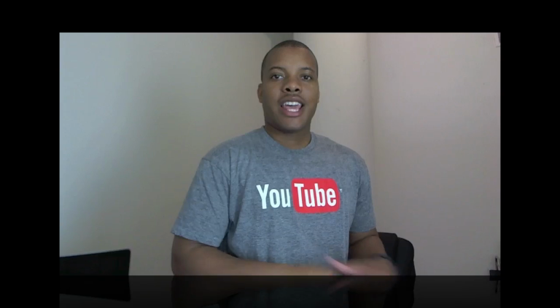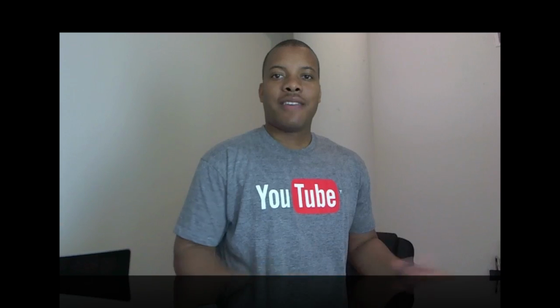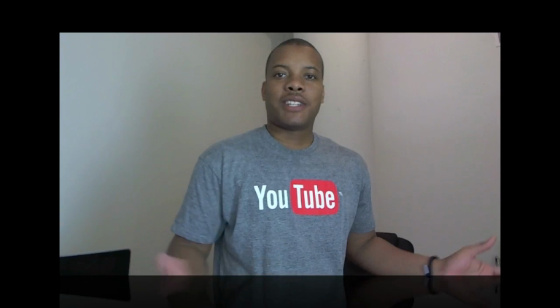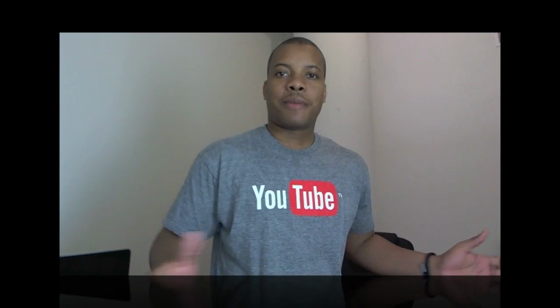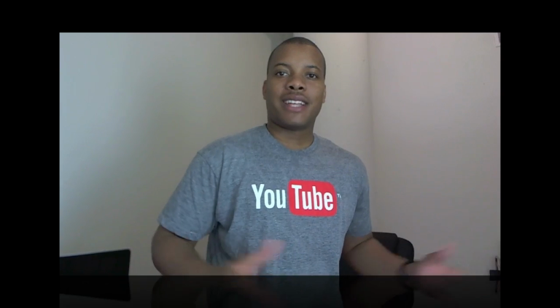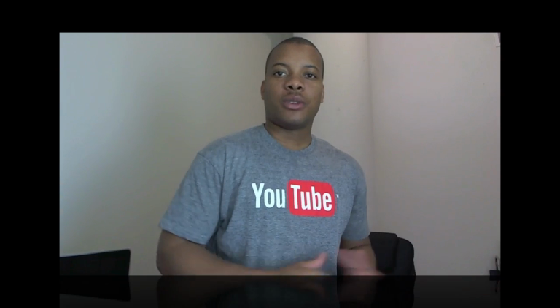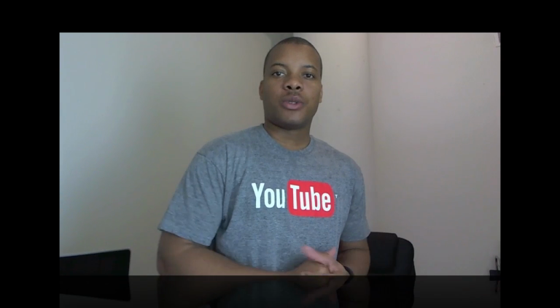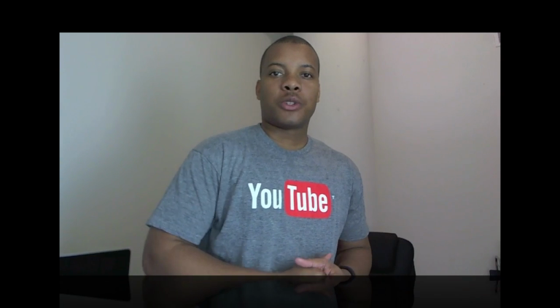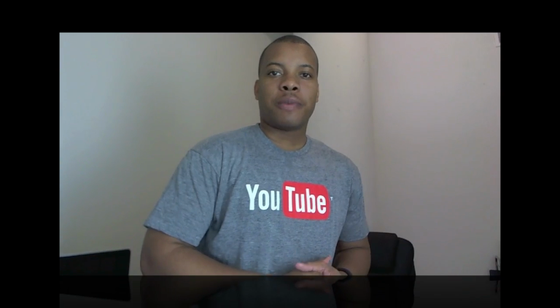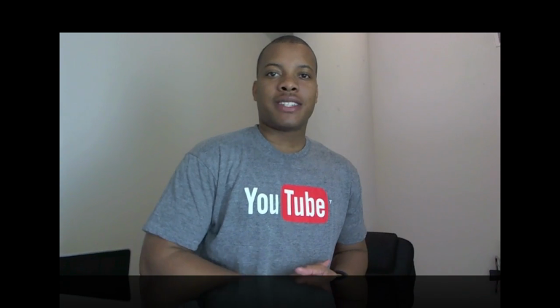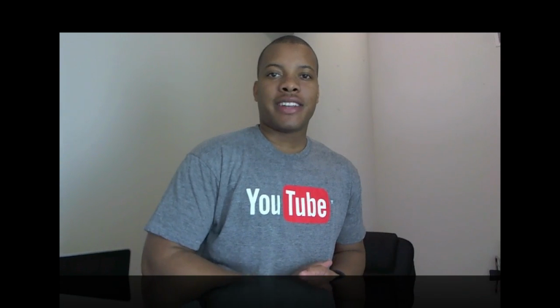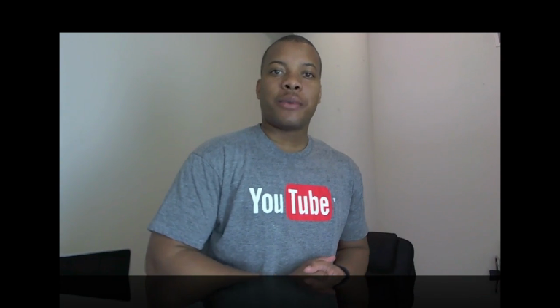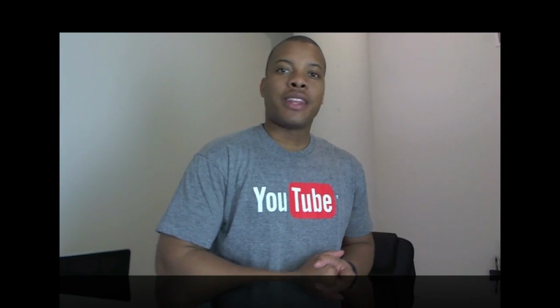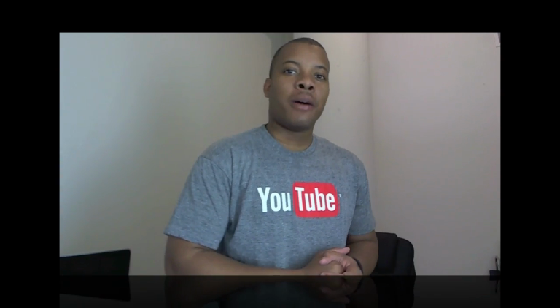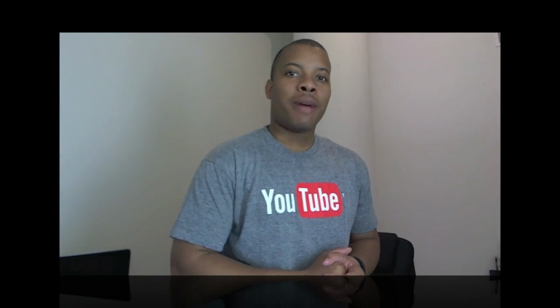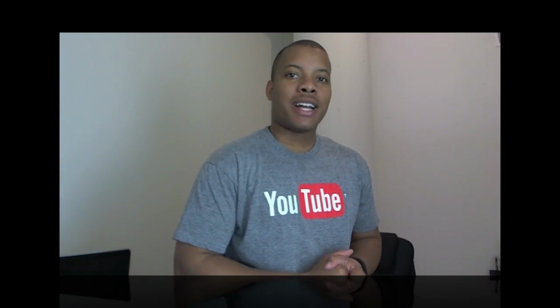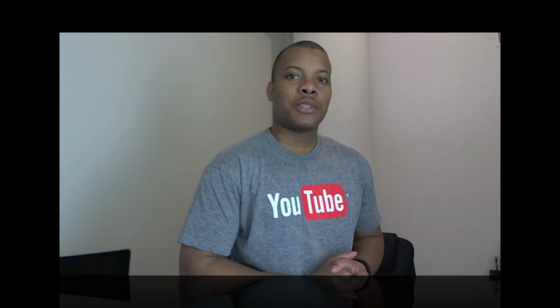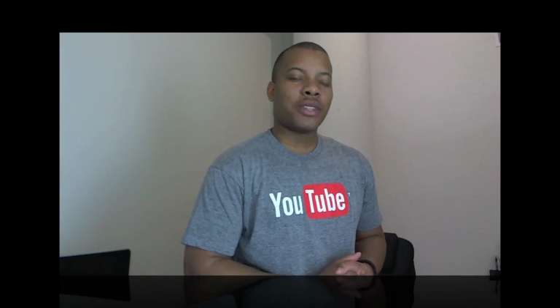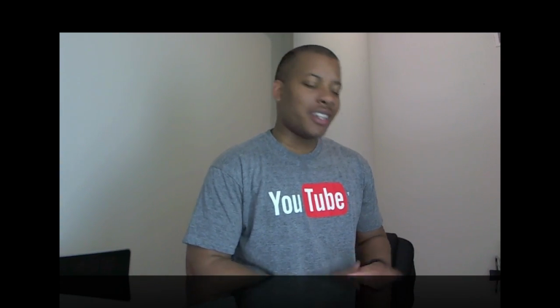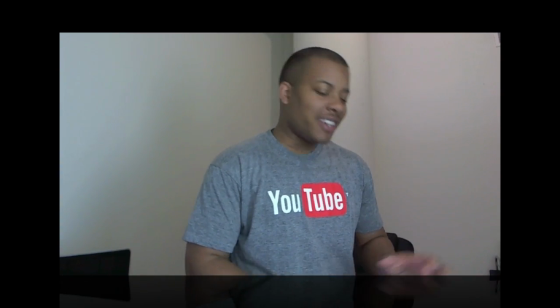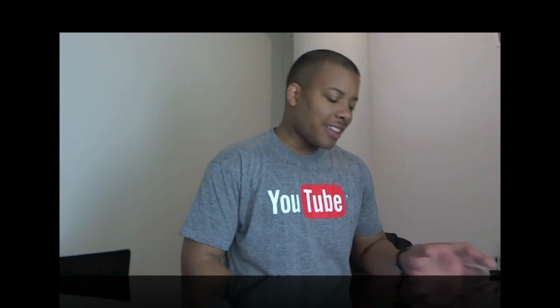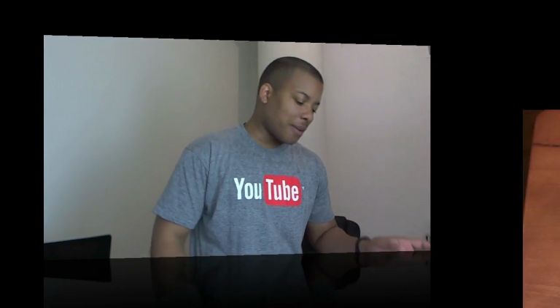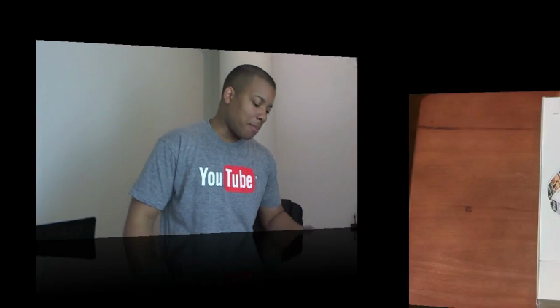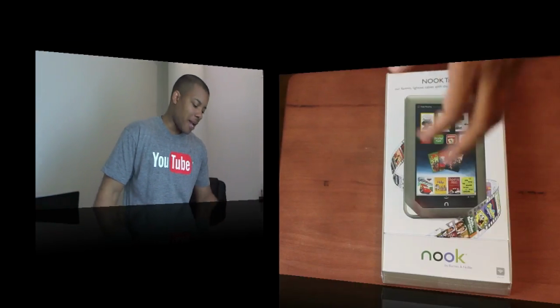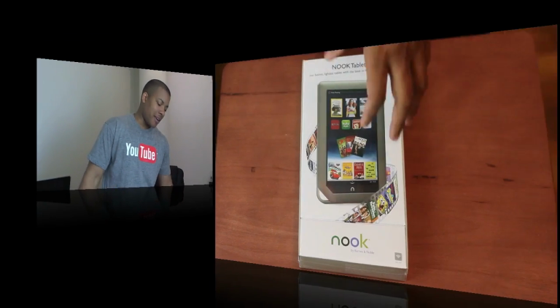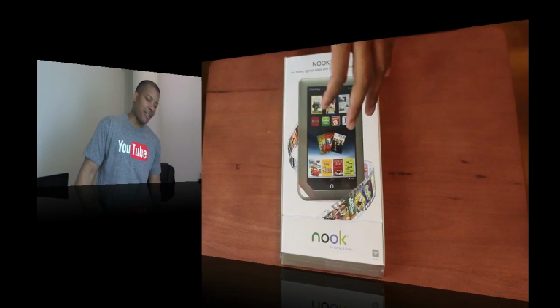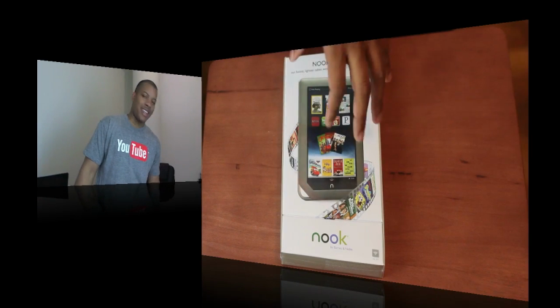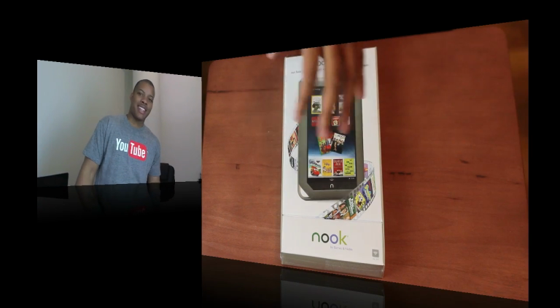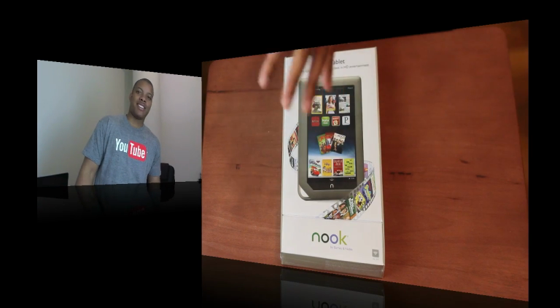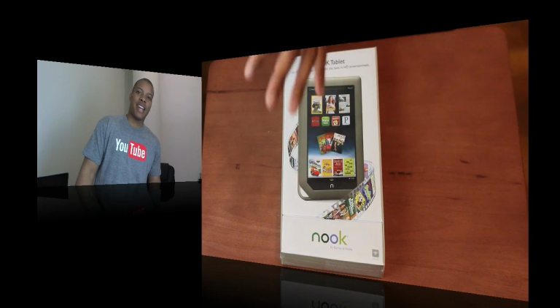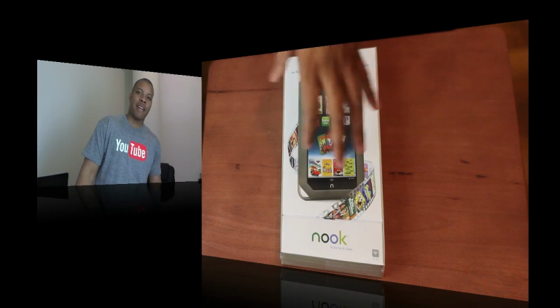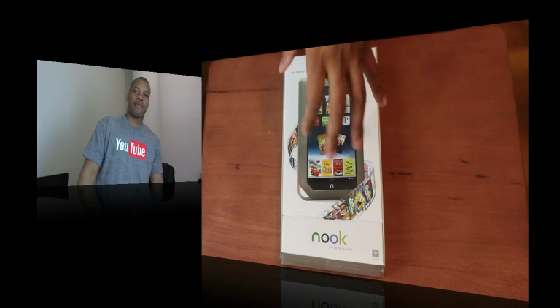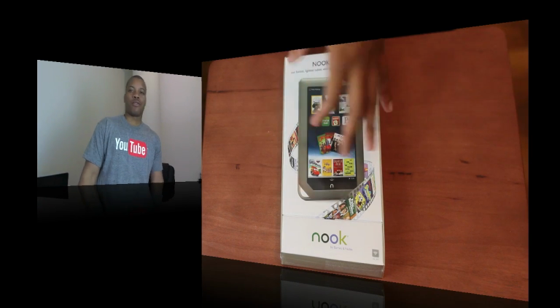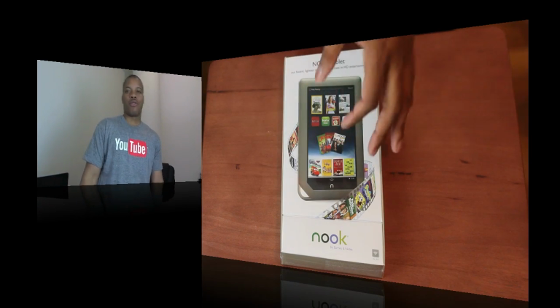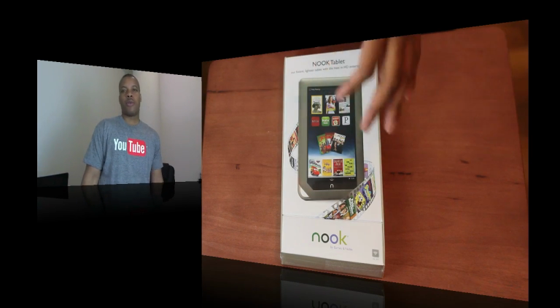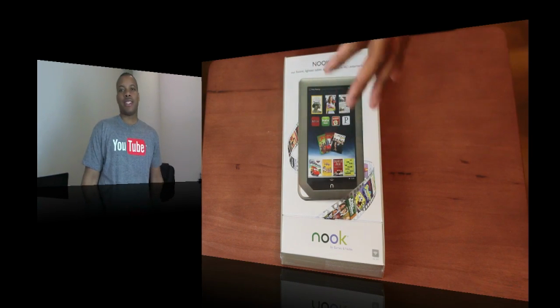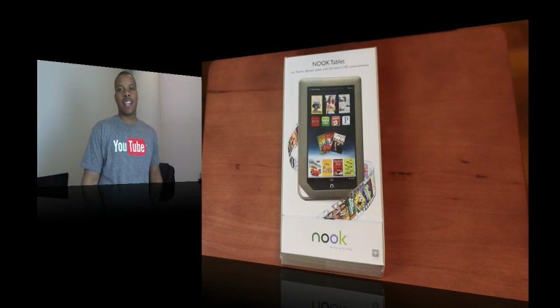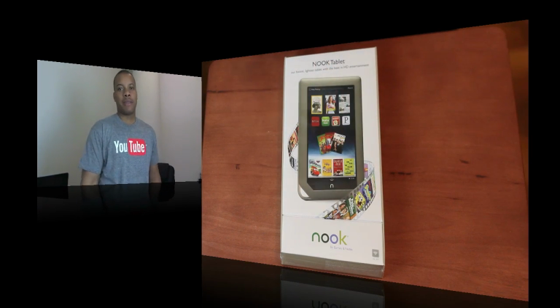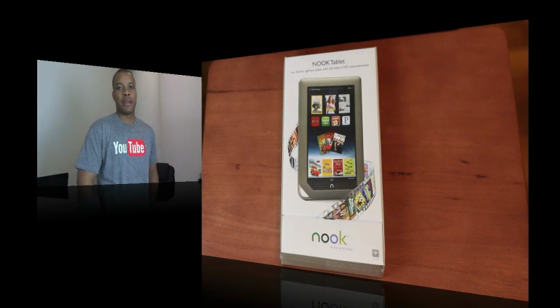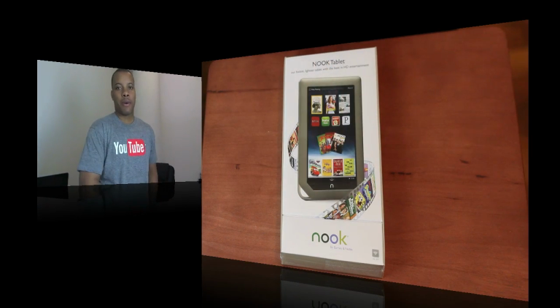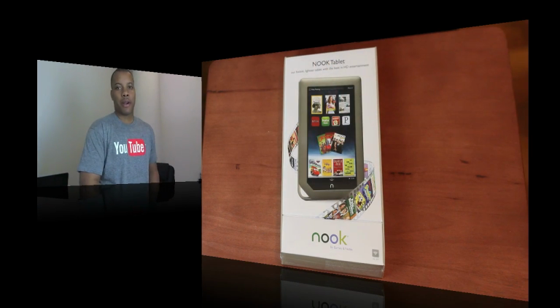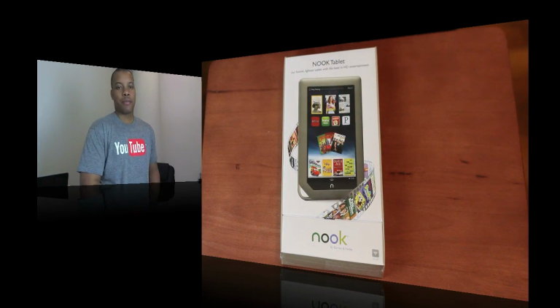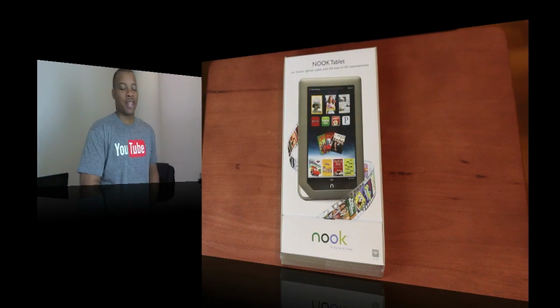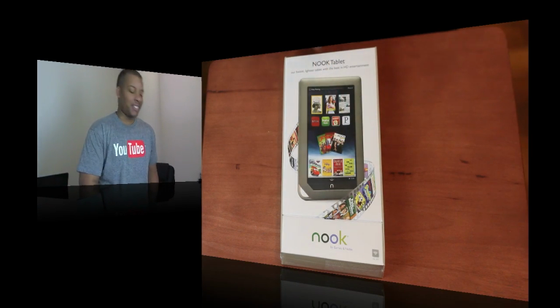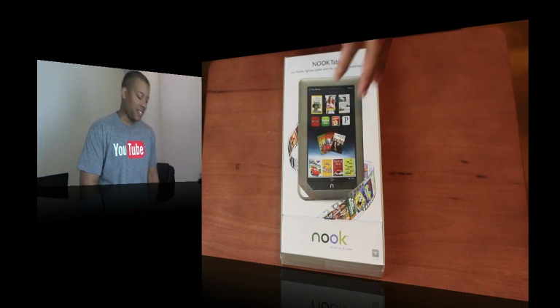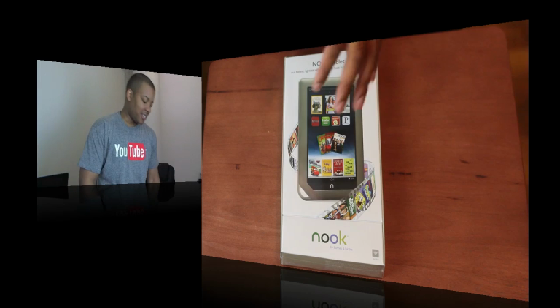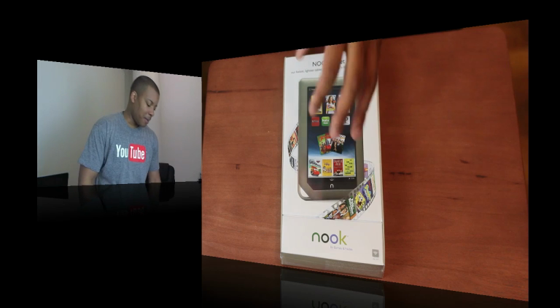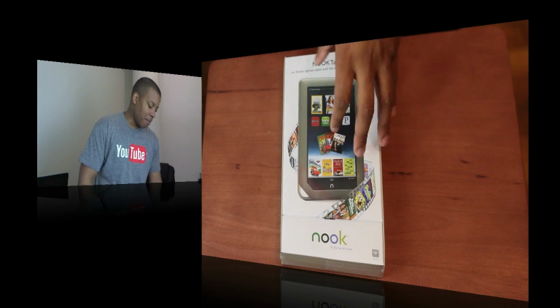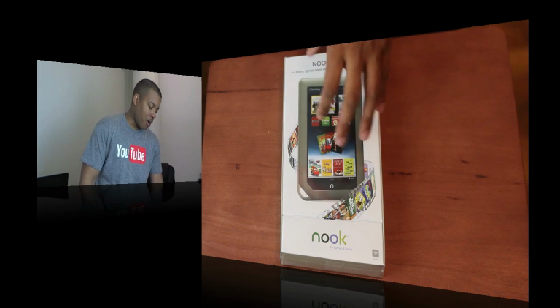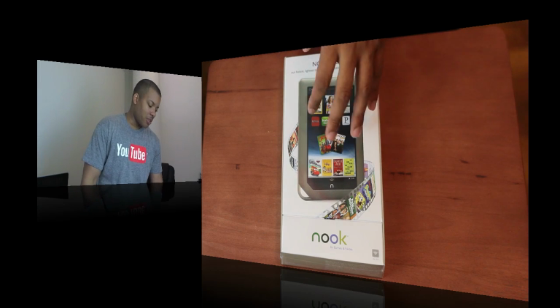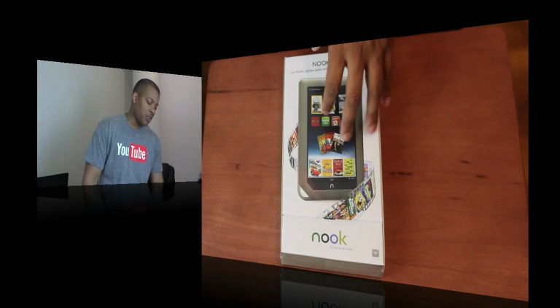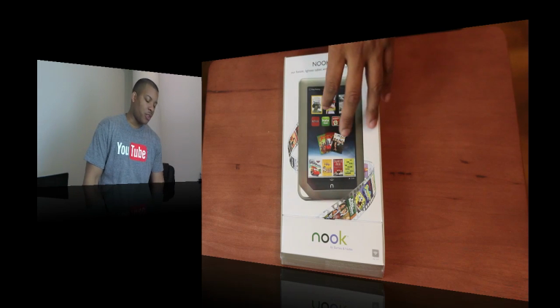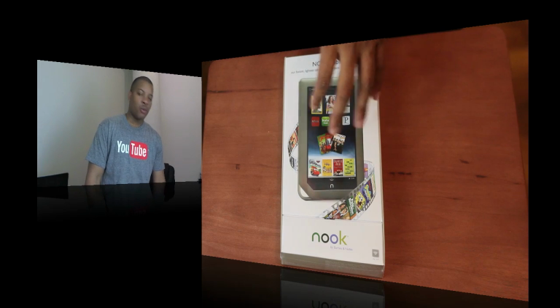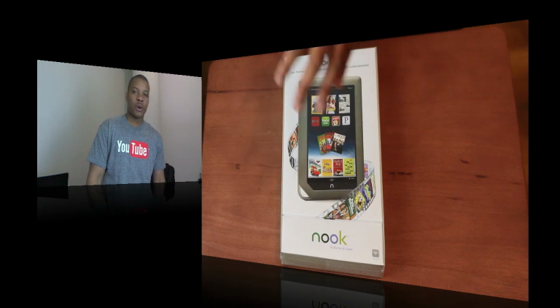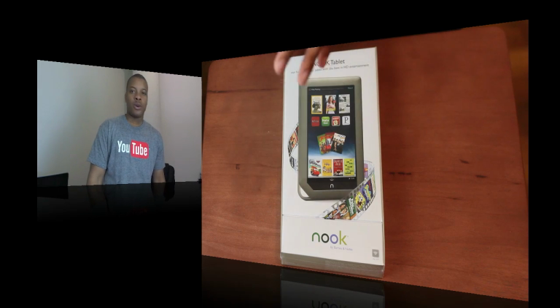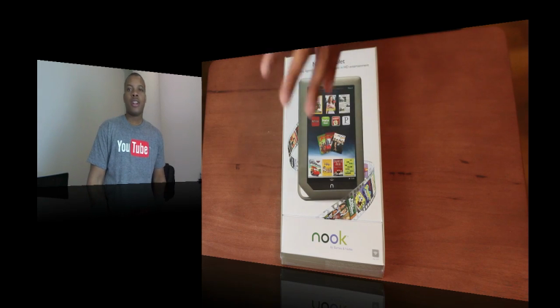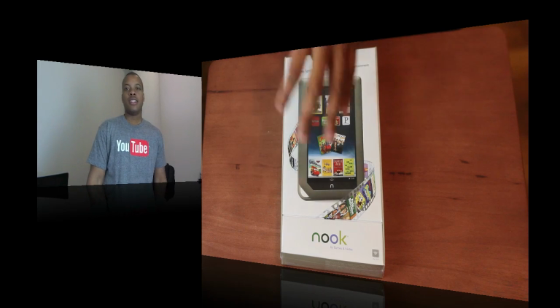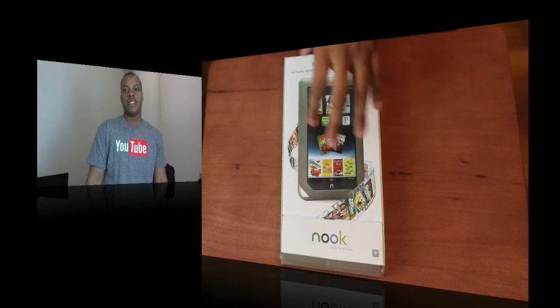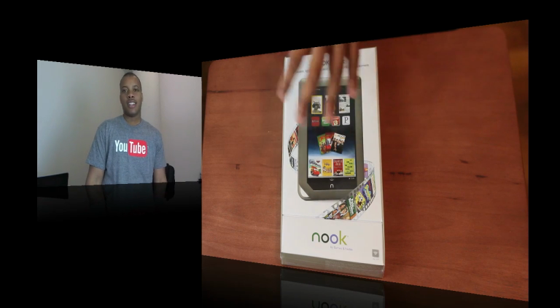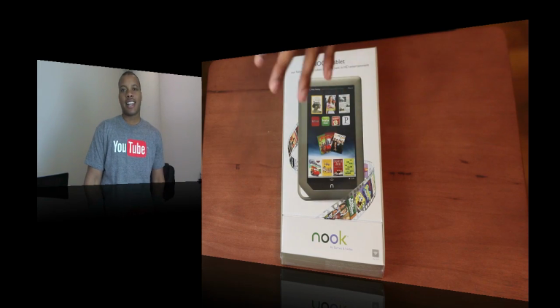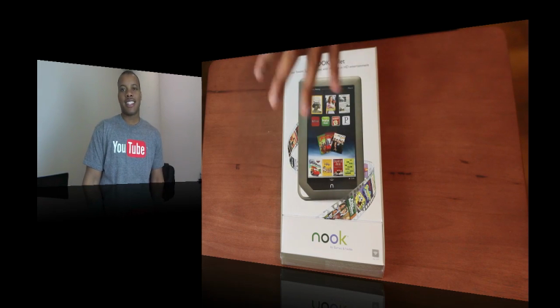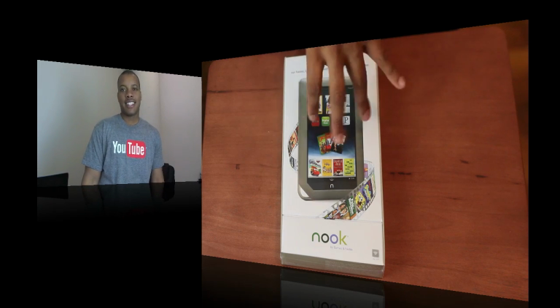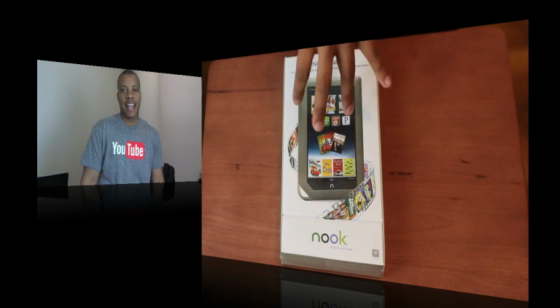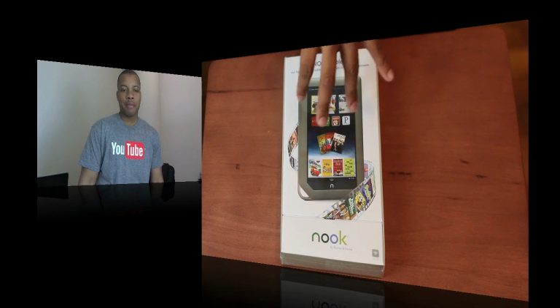Hey, what's up guys? Soulja Knows Best here with an unboxing of another competitor in this ever-growing tablet marketplace. This is the Barnes & Noble Nook tablet.